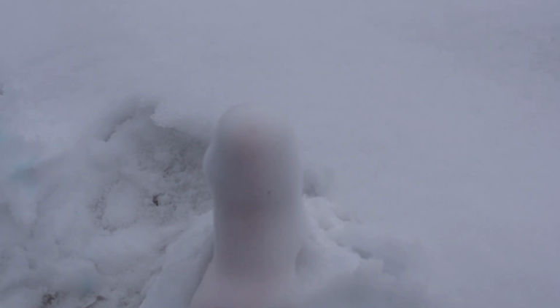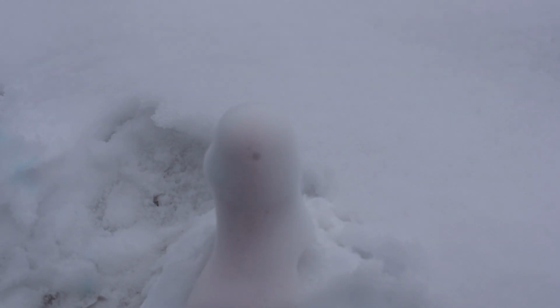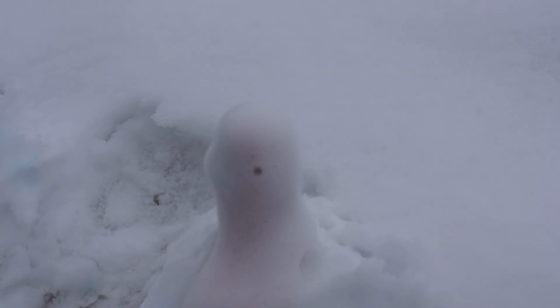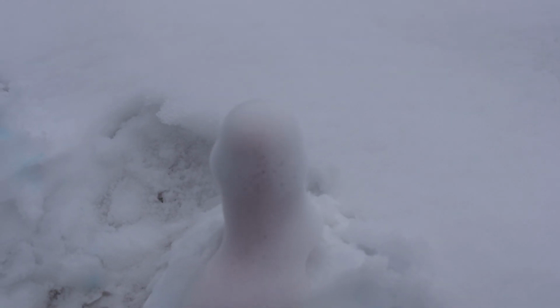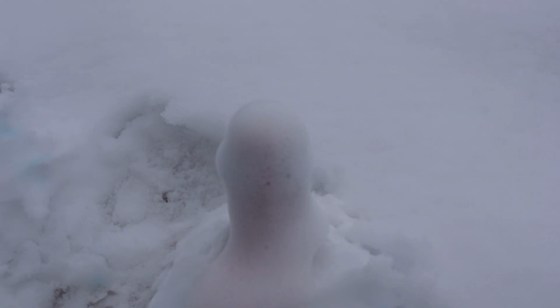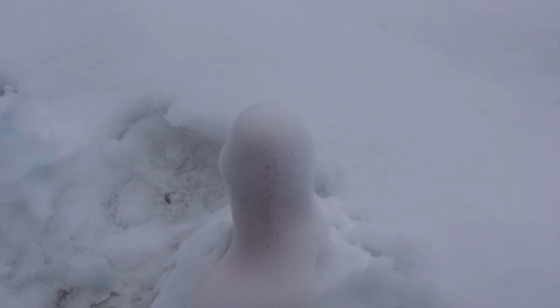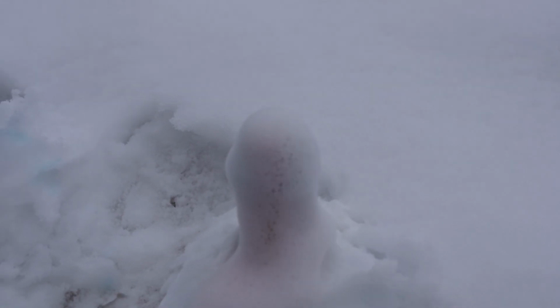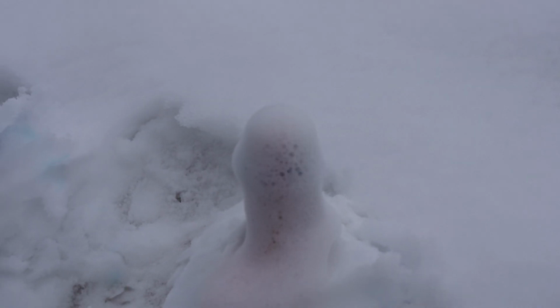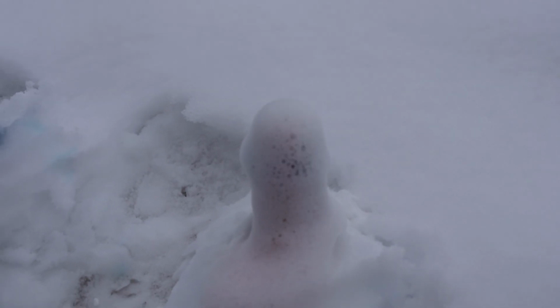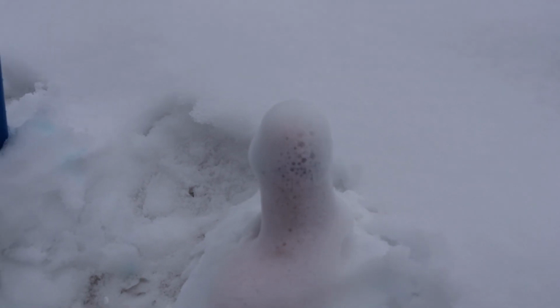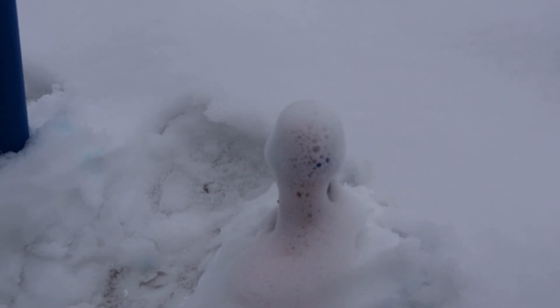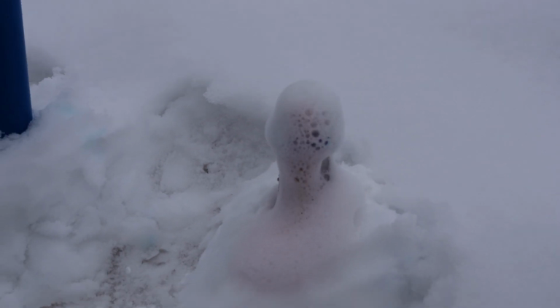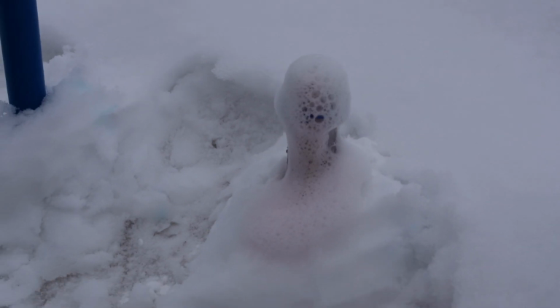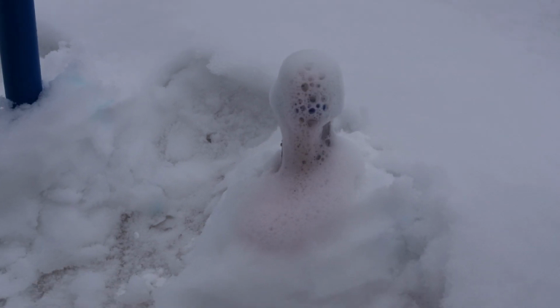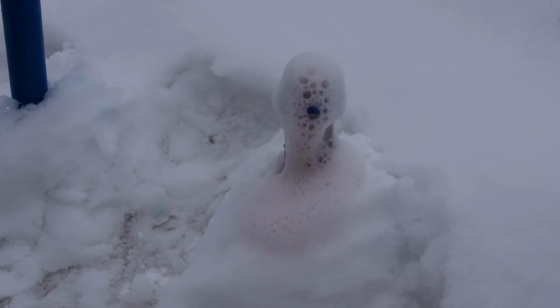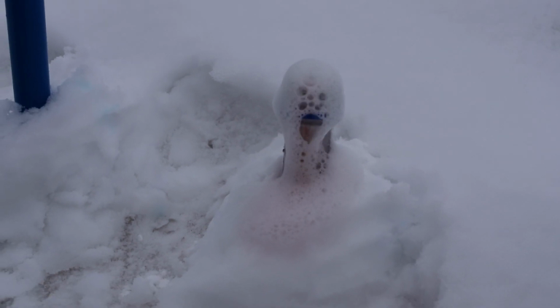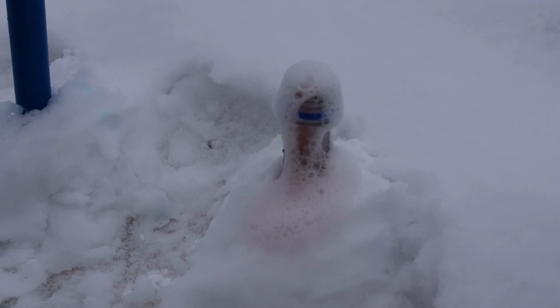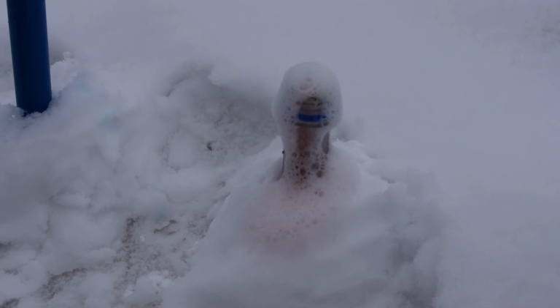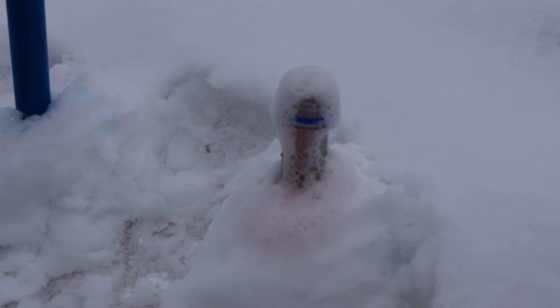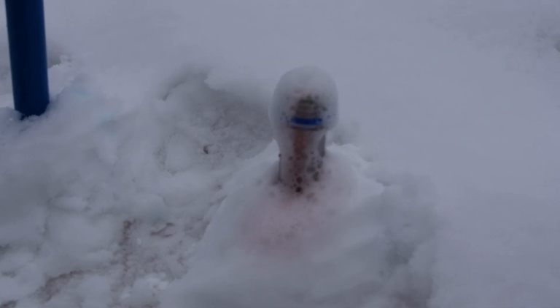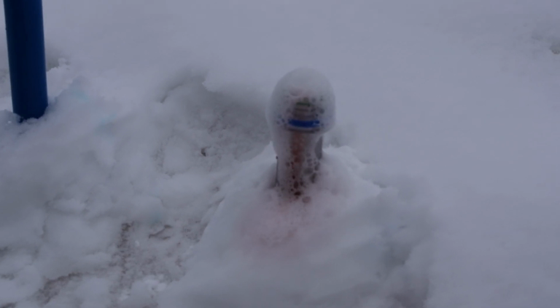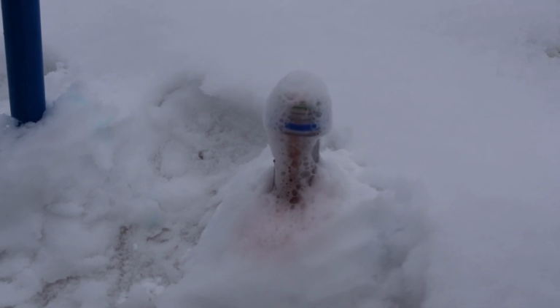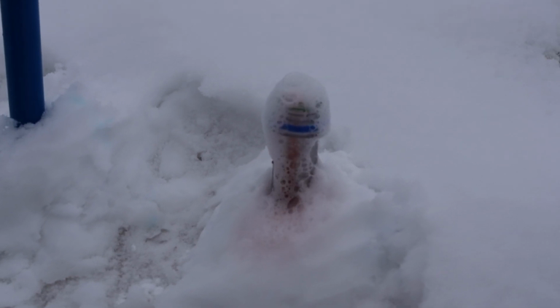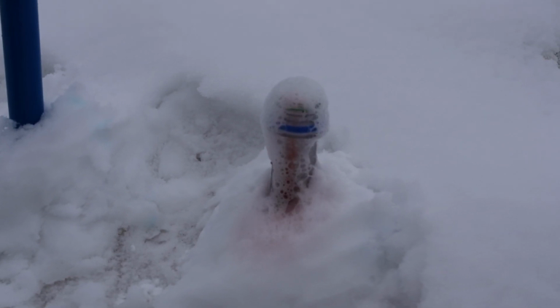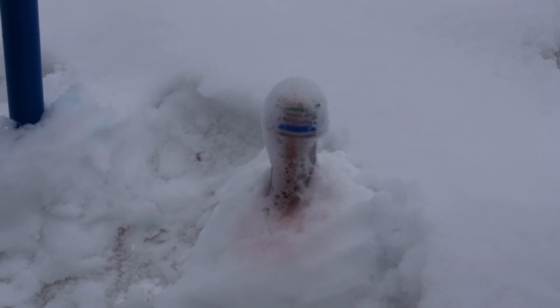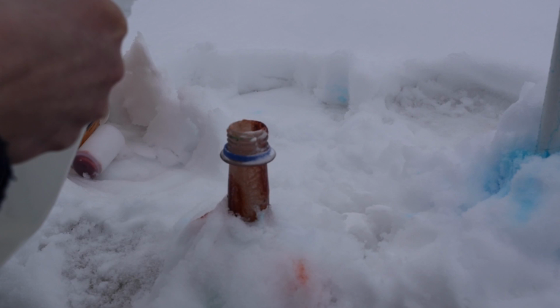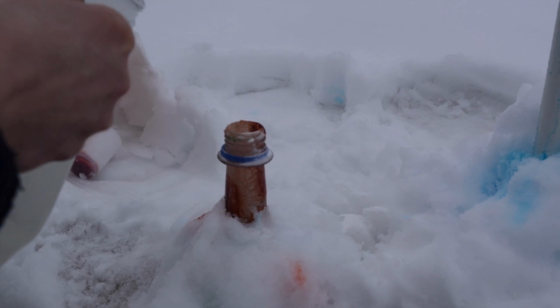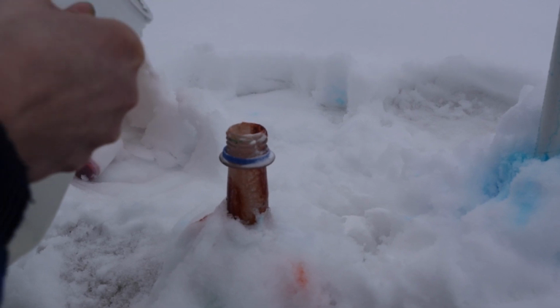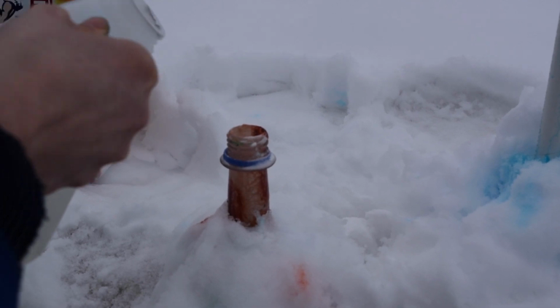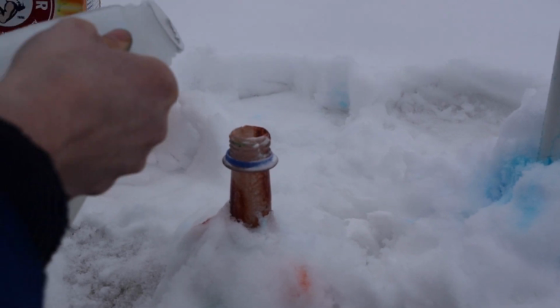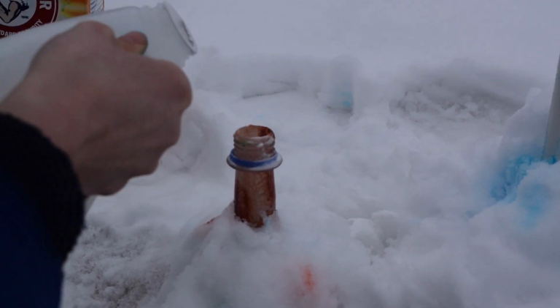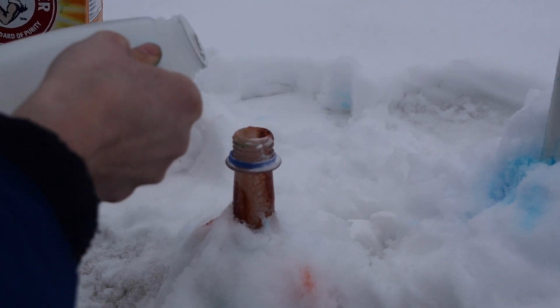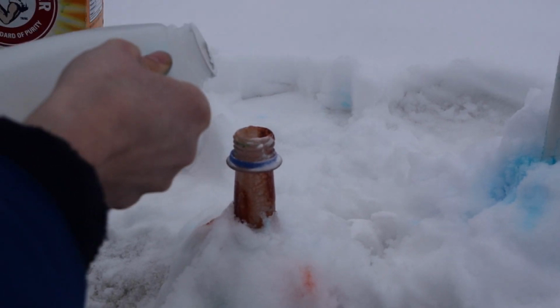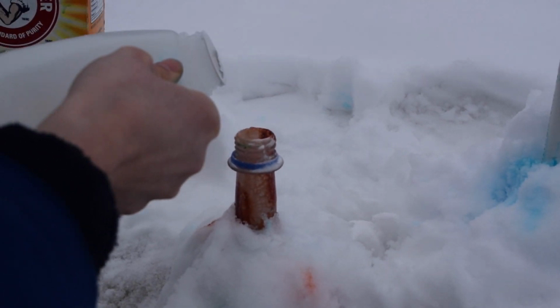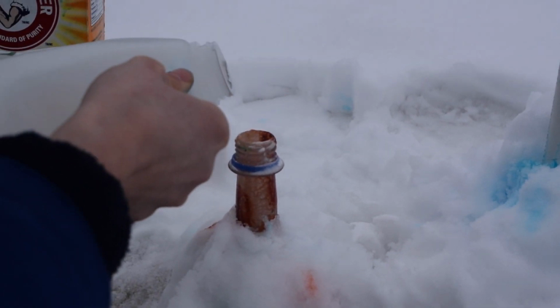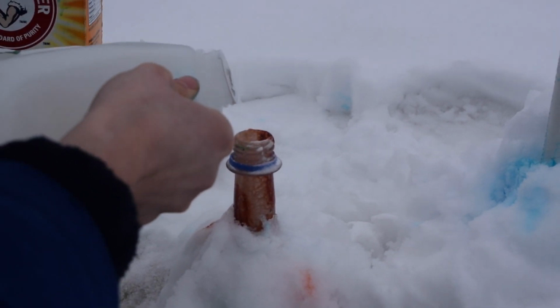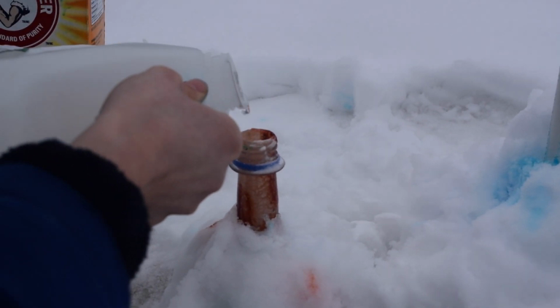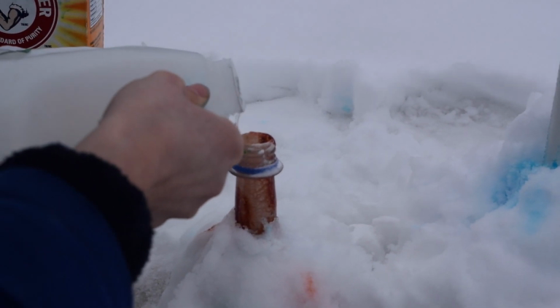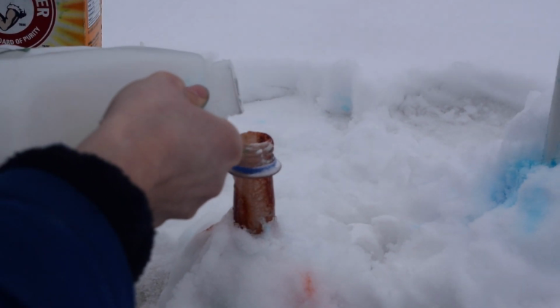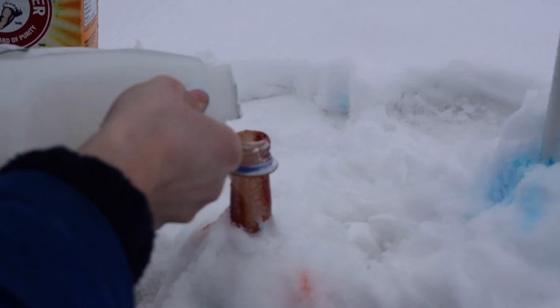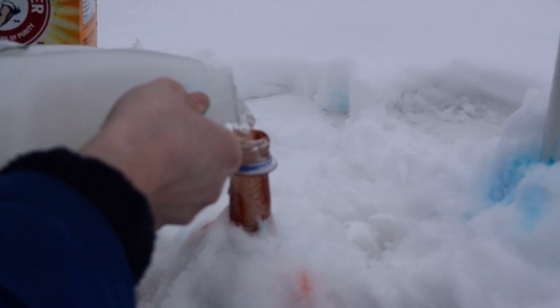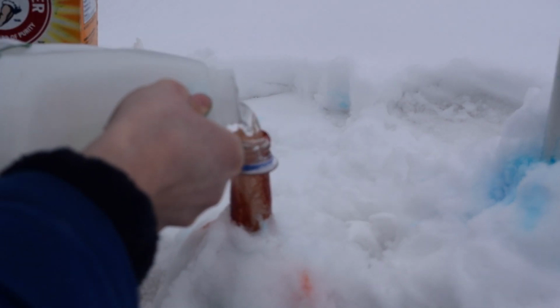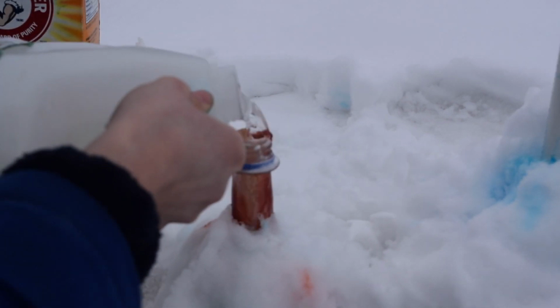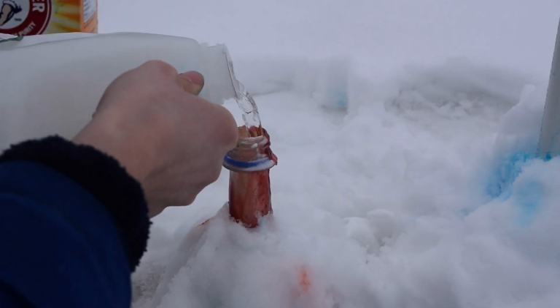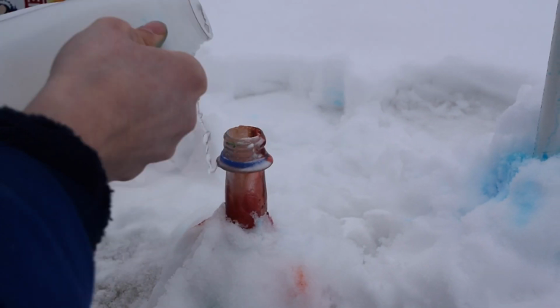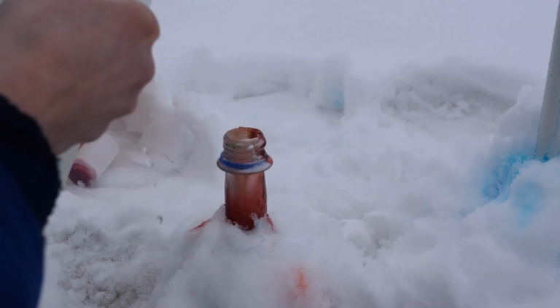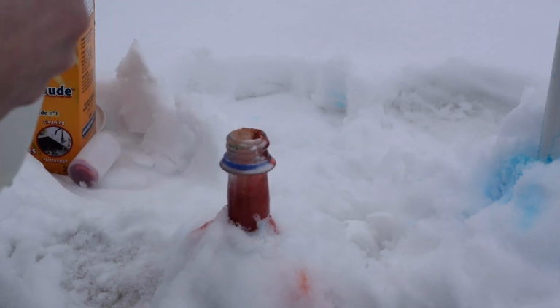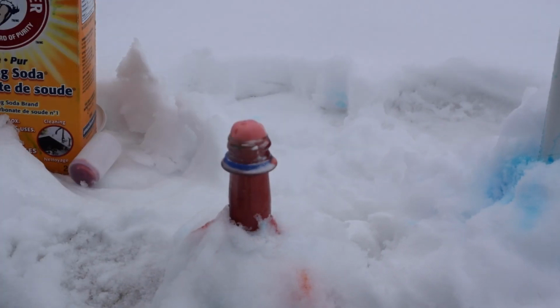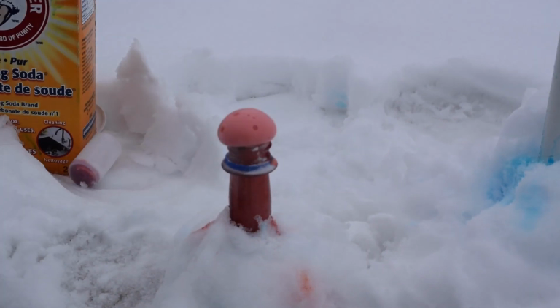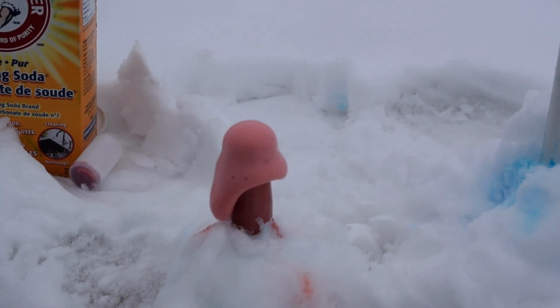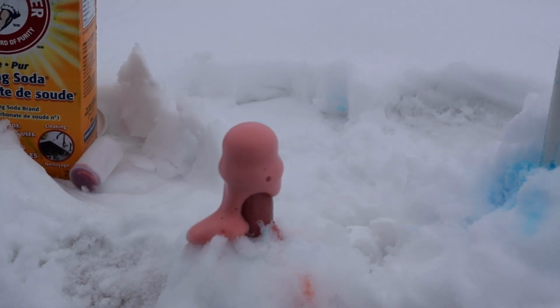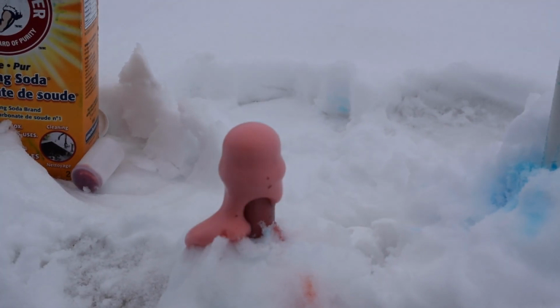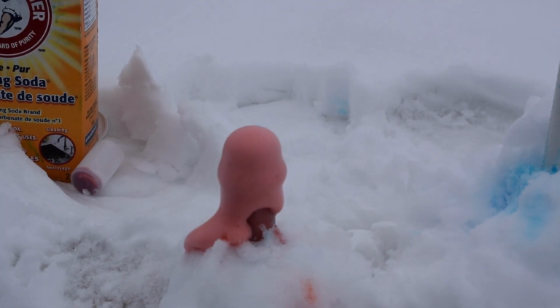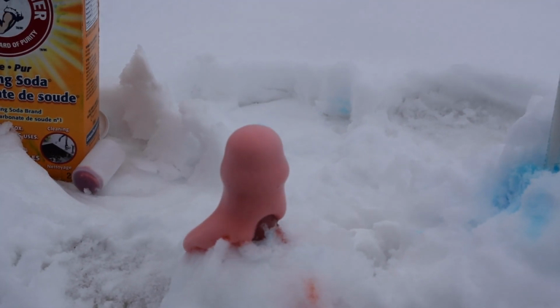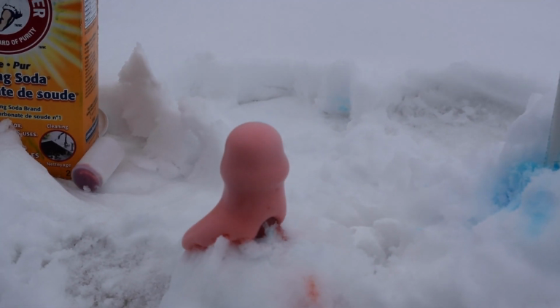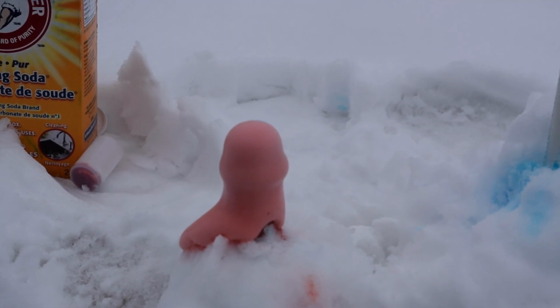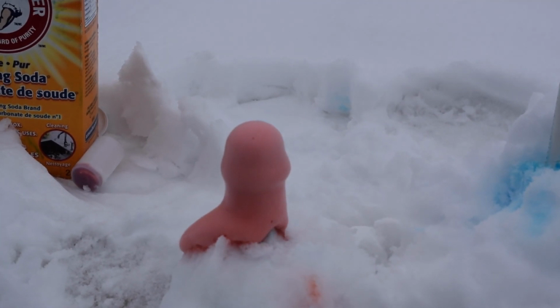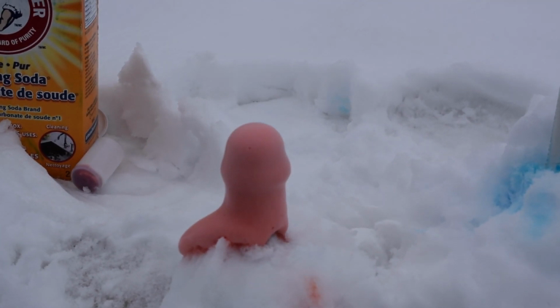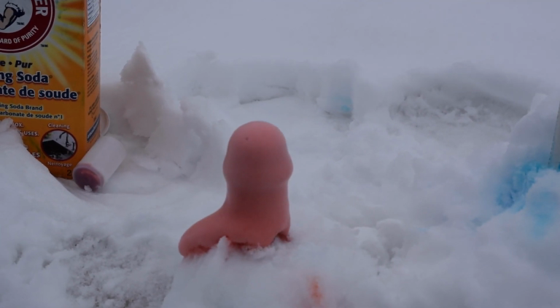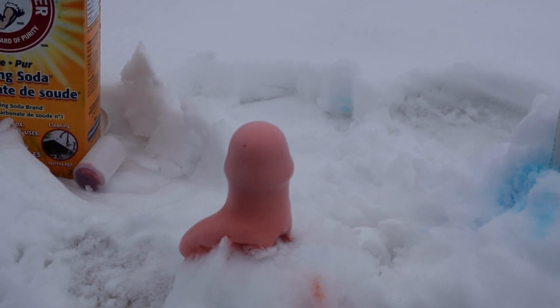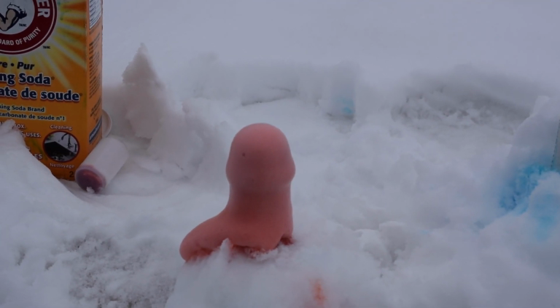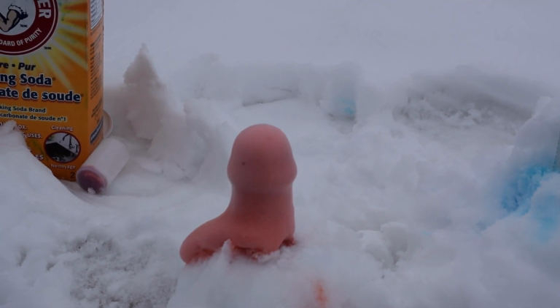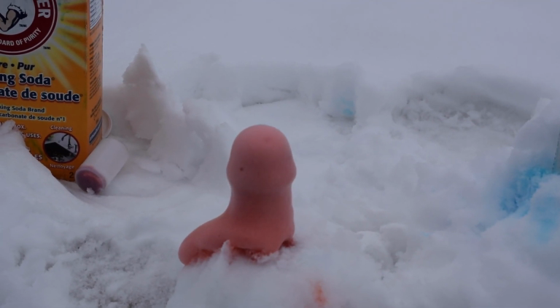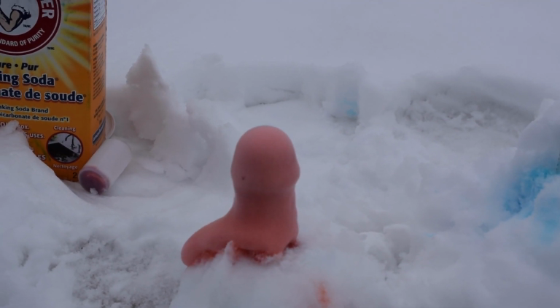And we have a volcano! Whoa! Baking soda and vinegar make carbon dioxide and it's a really bubbly mess.